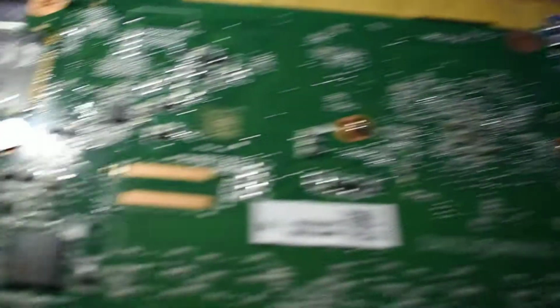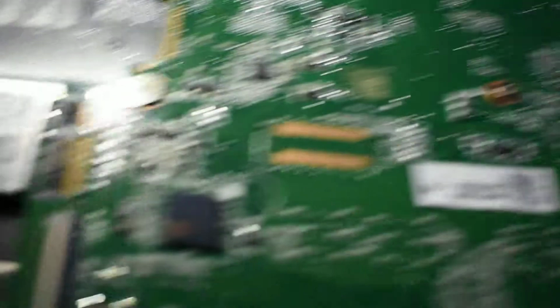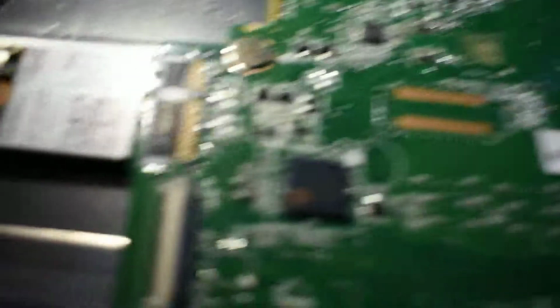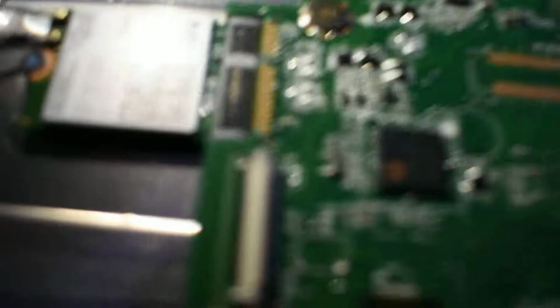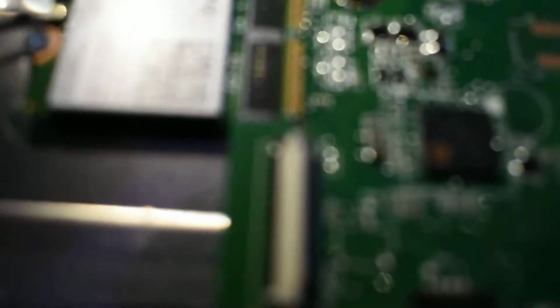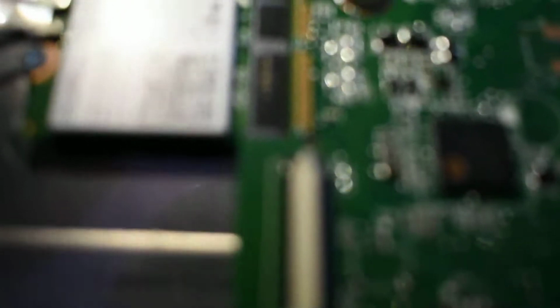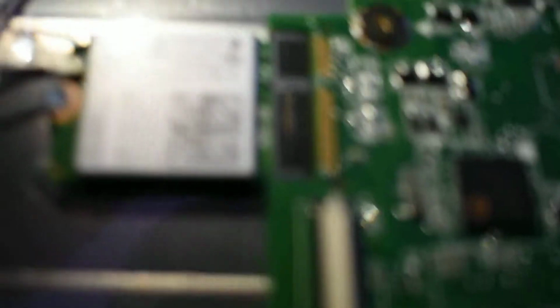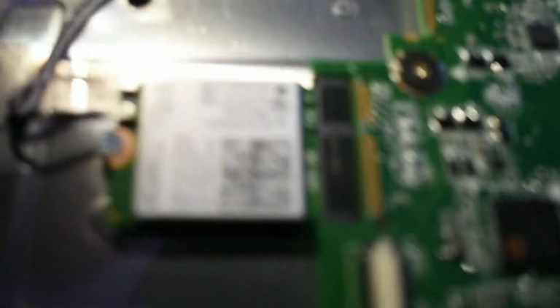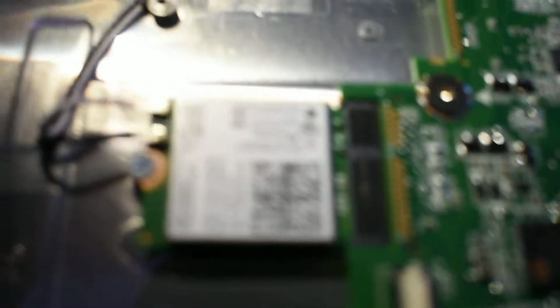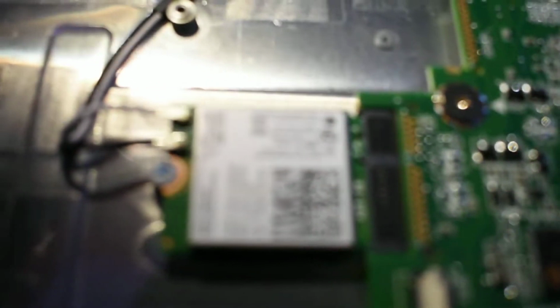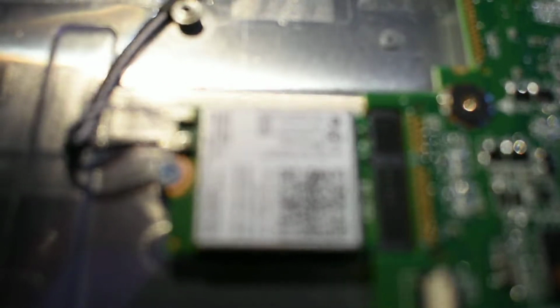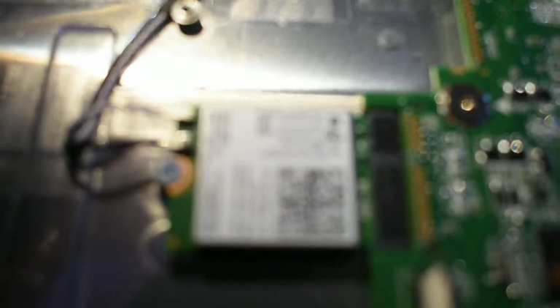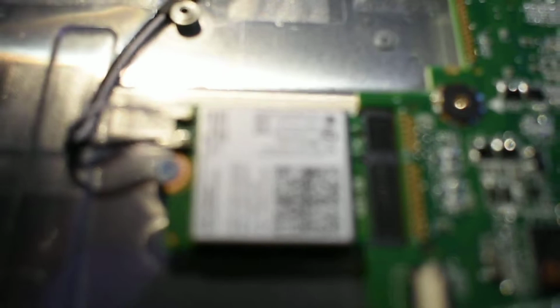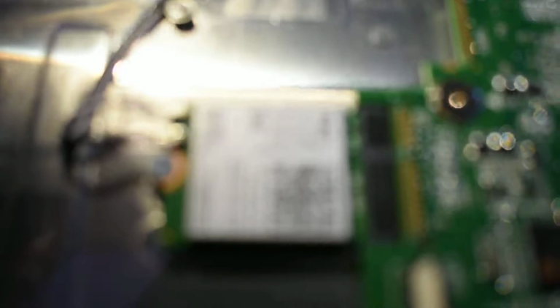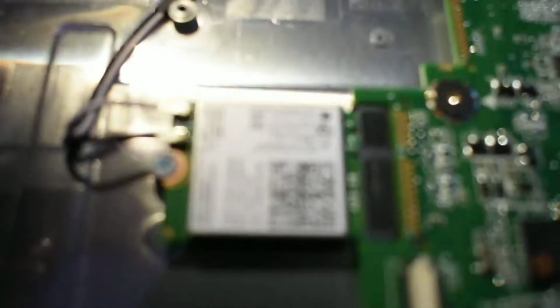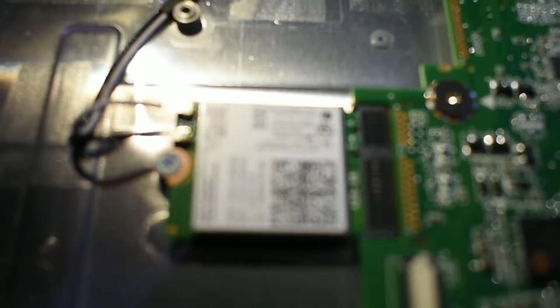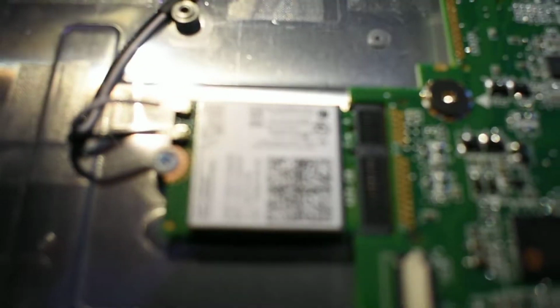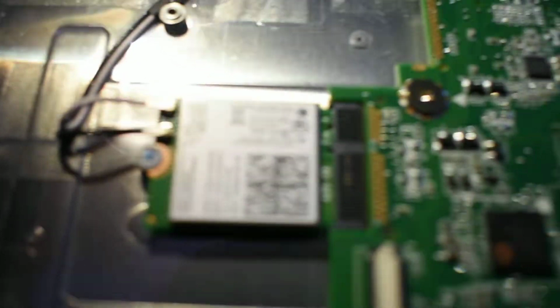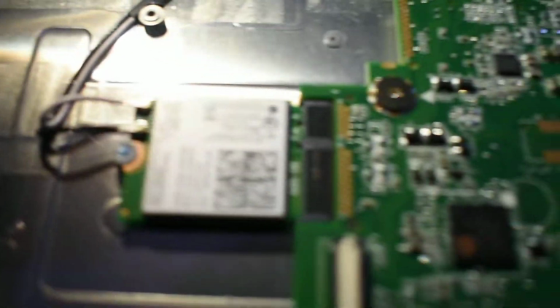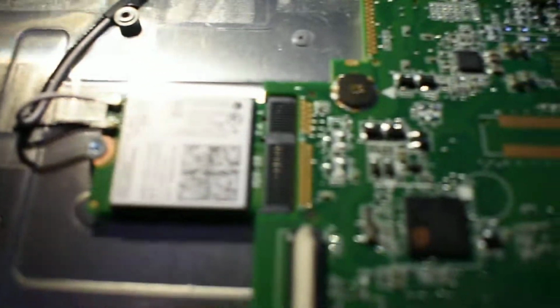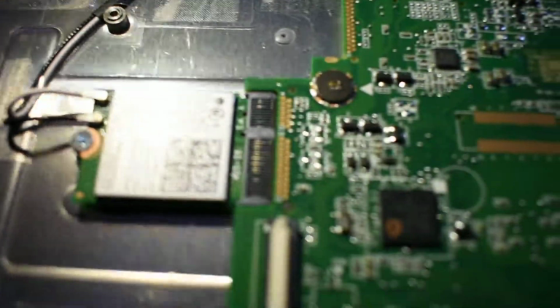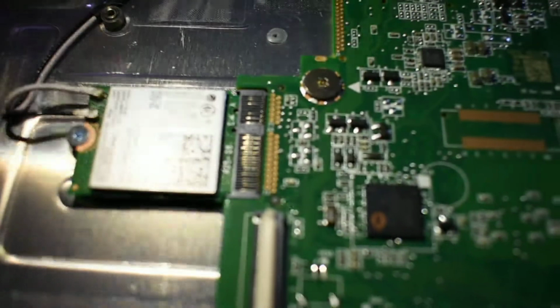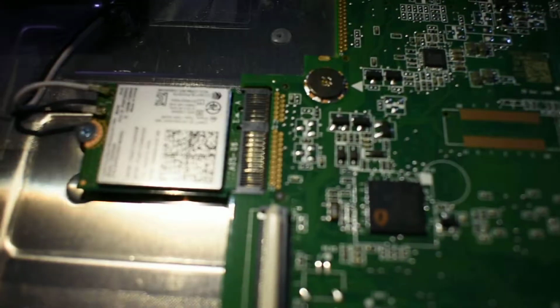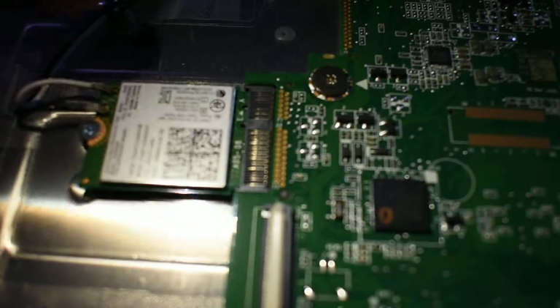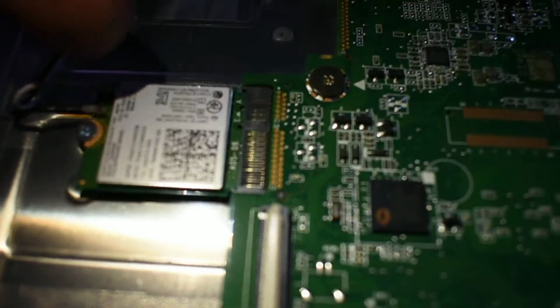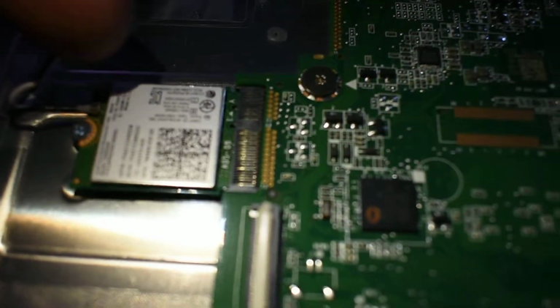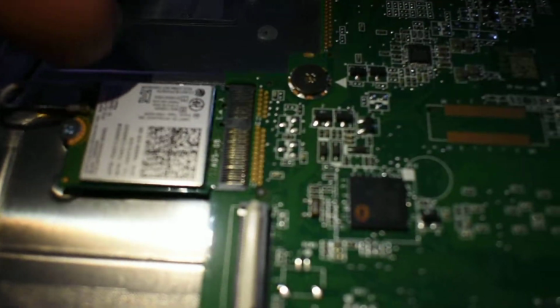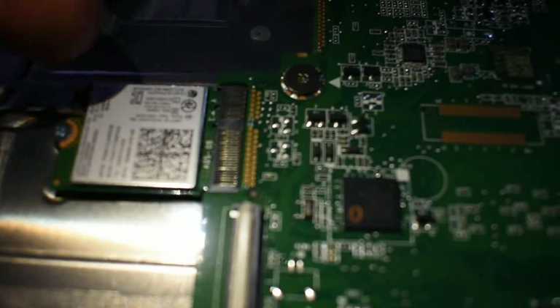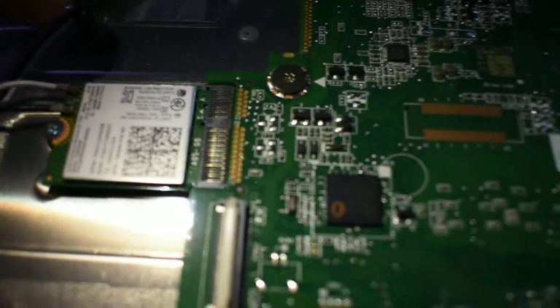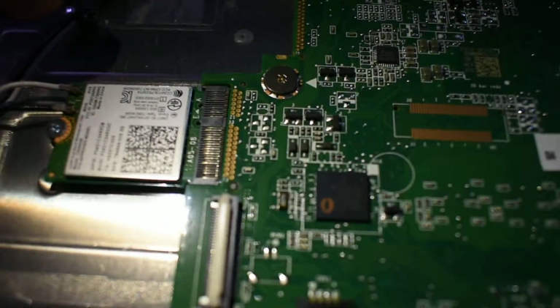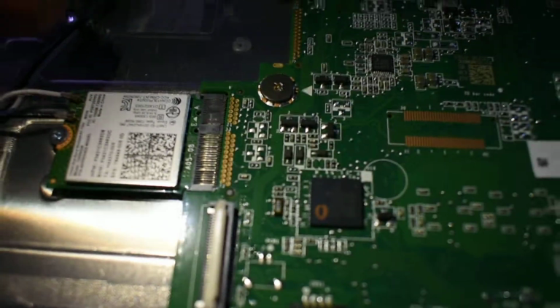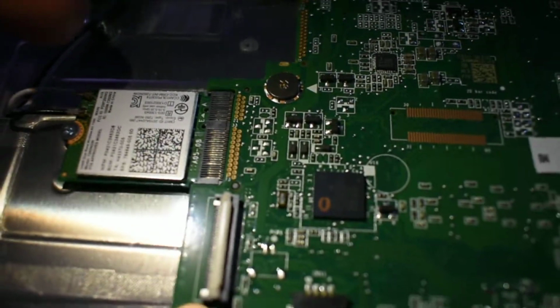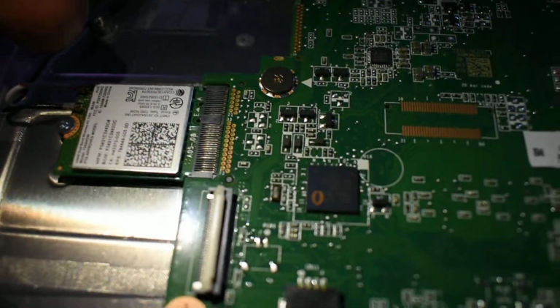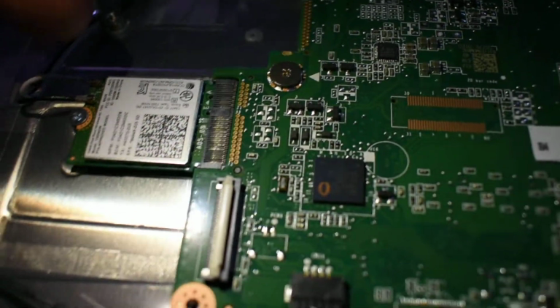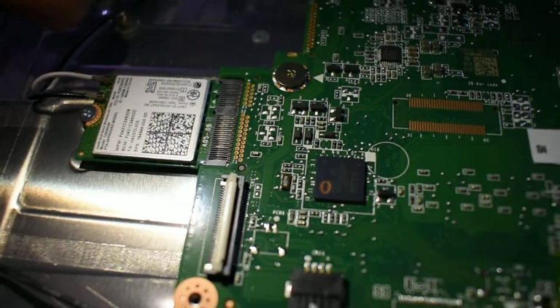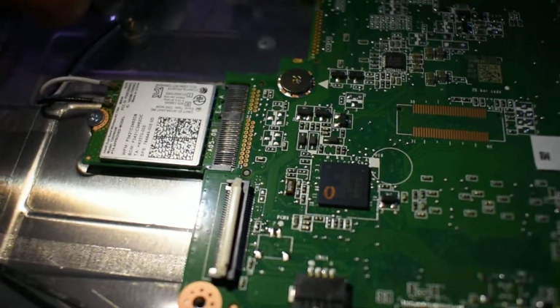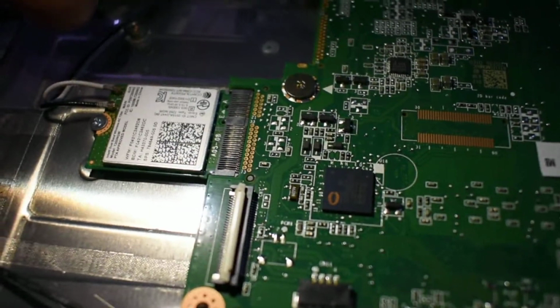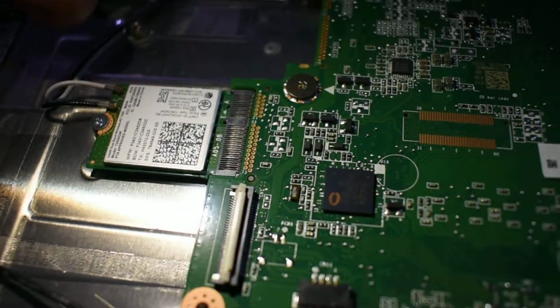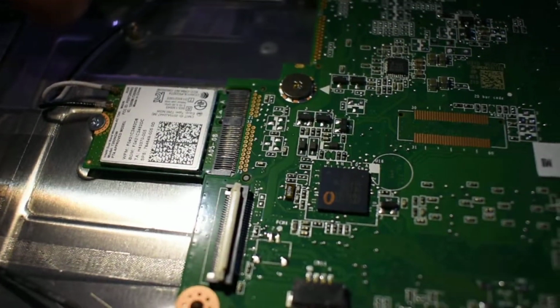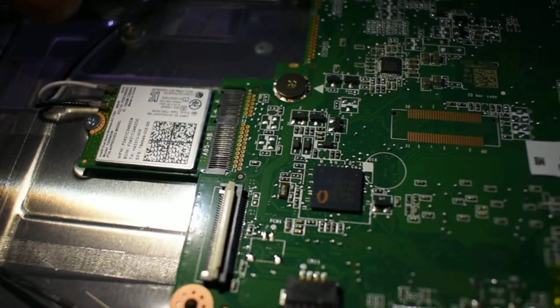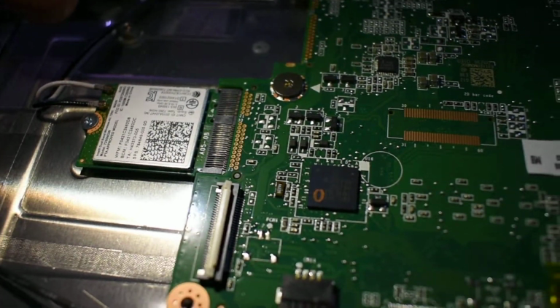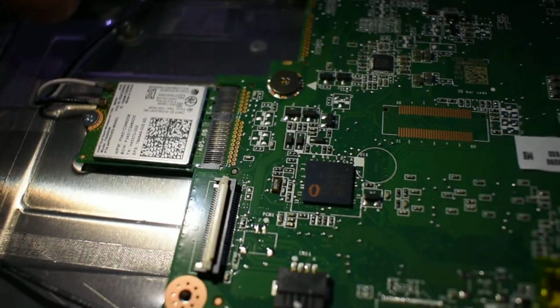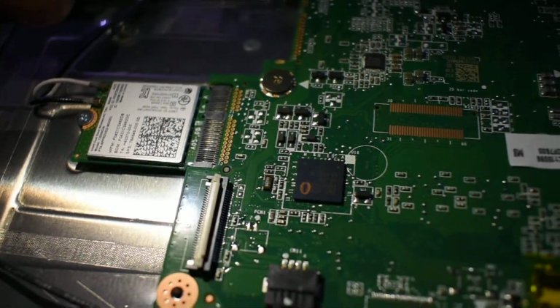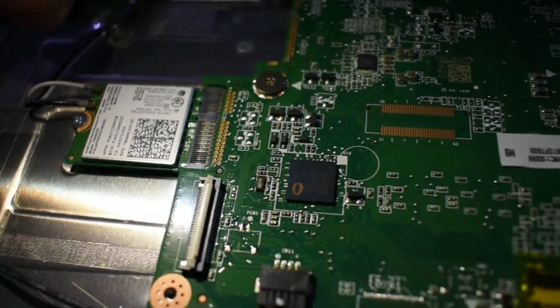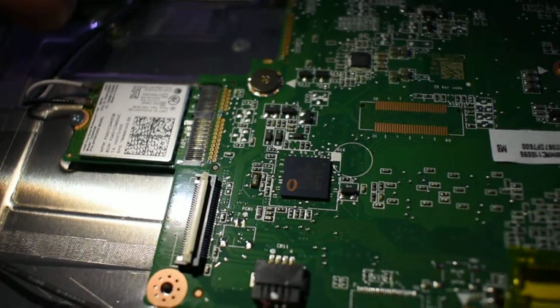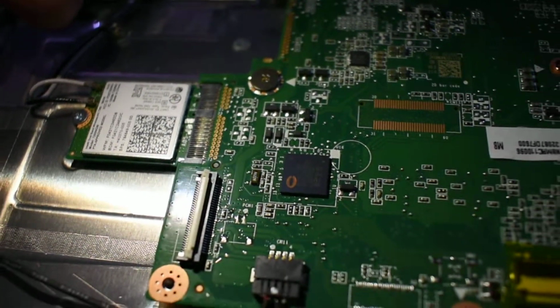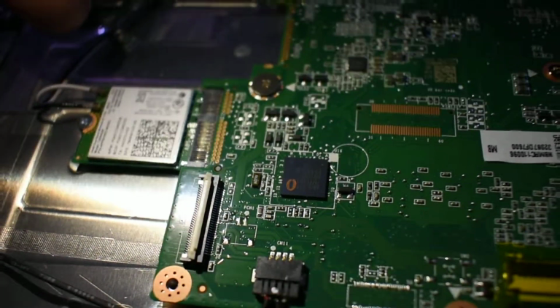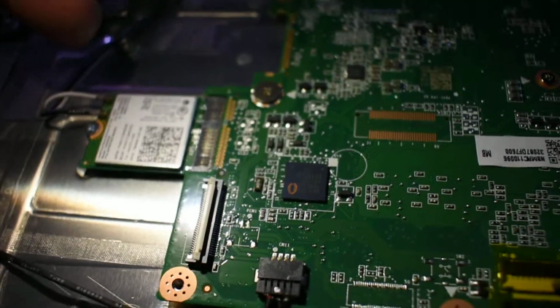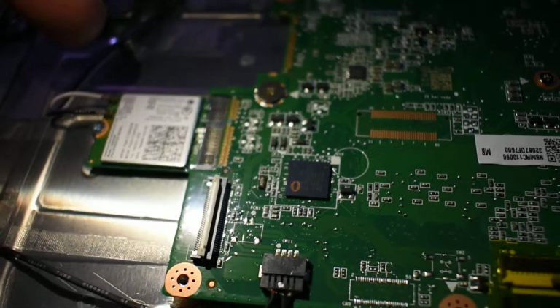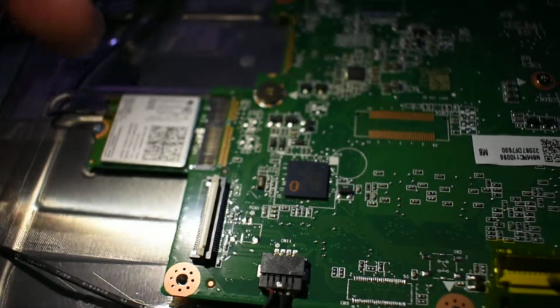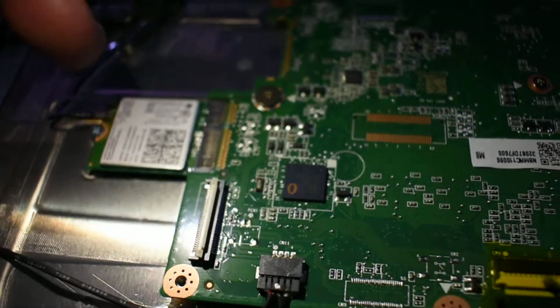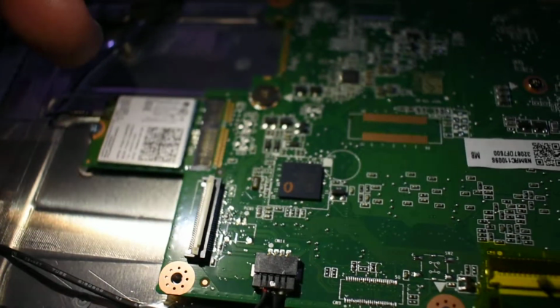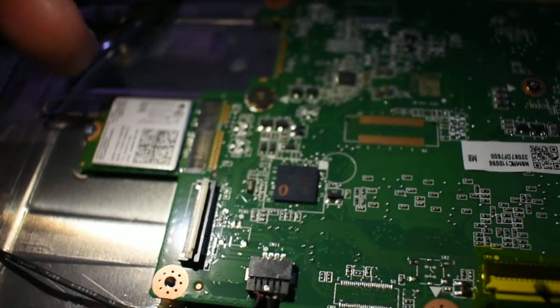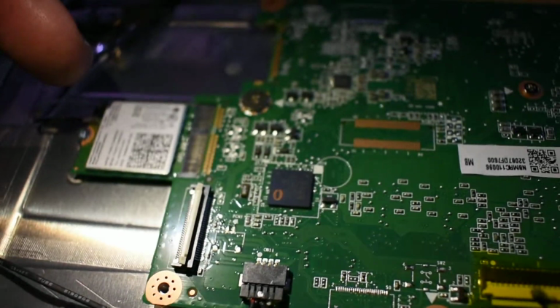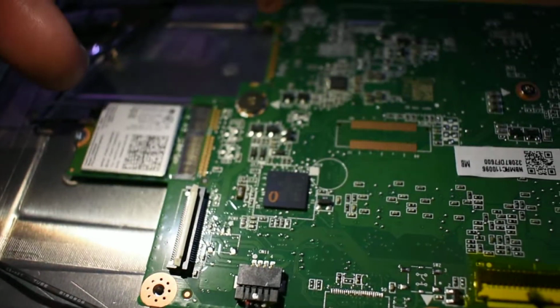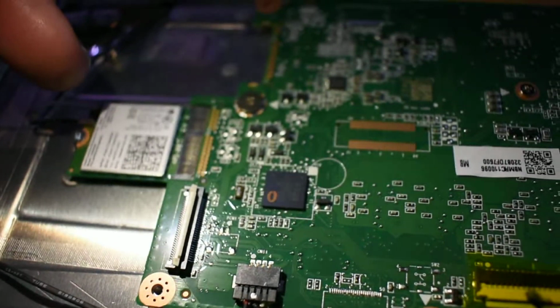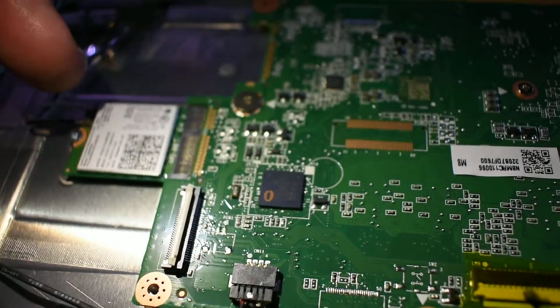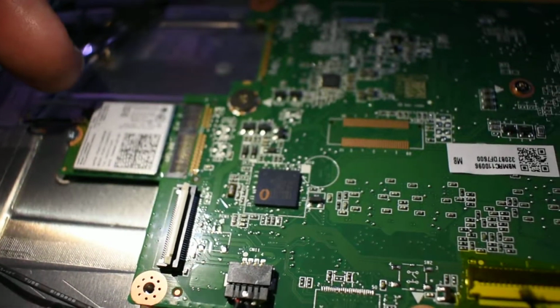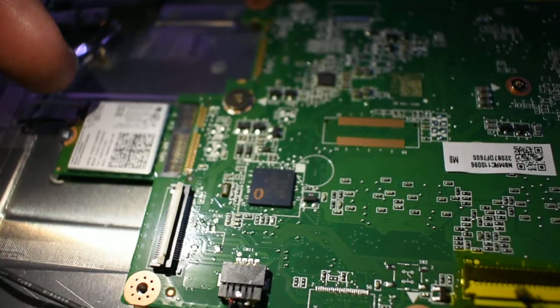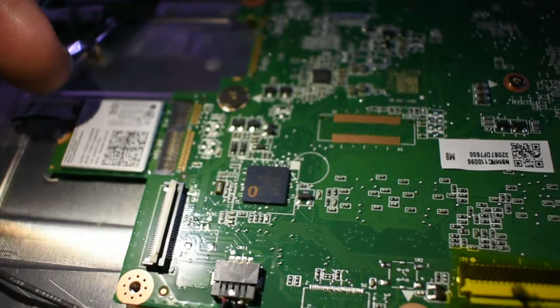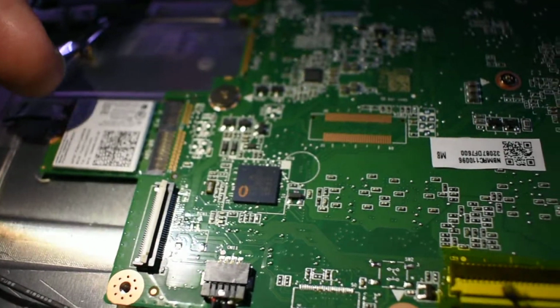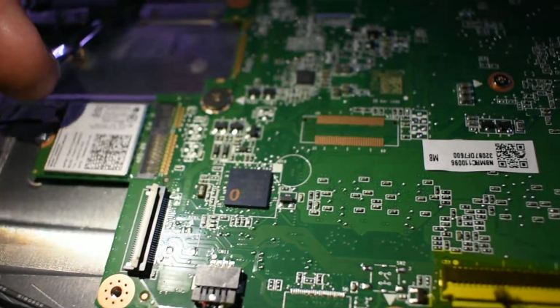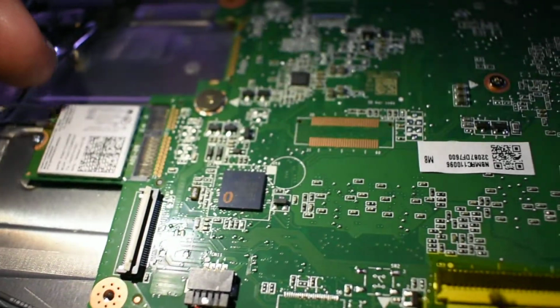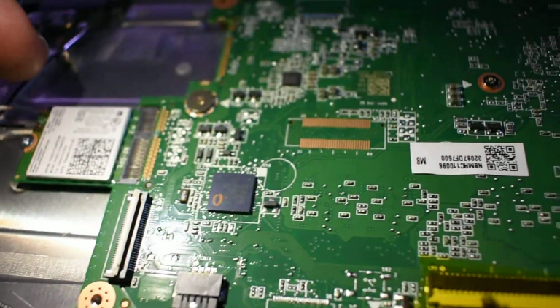There's your Wi-Fi — I think I showed you this before. Your Wi-Fi, probably Bluetooth as well. Card. Not quite sure.